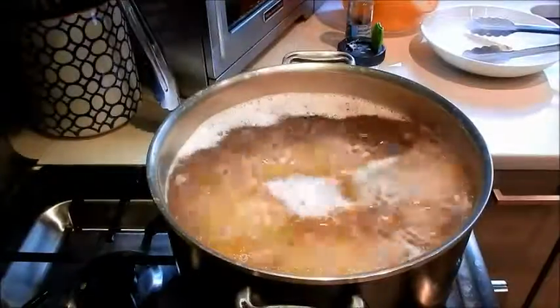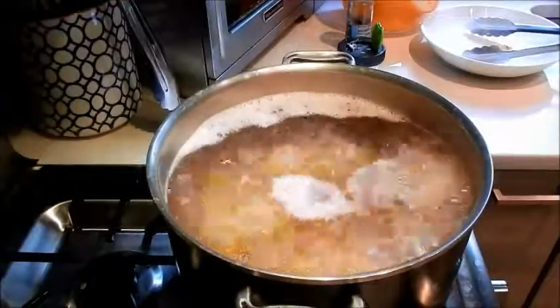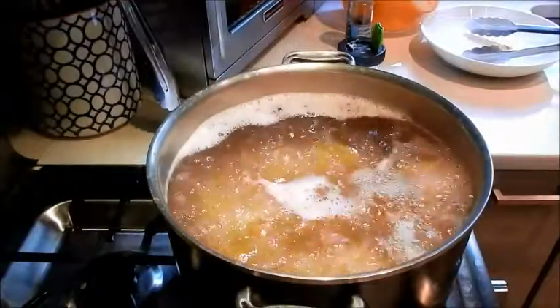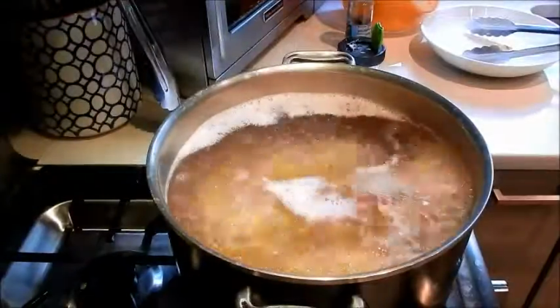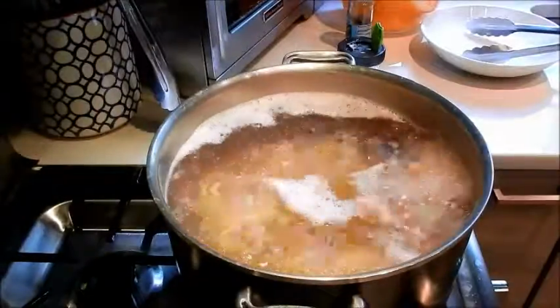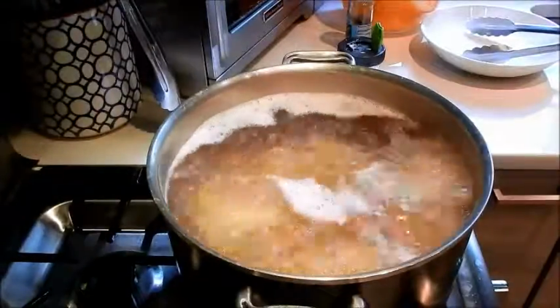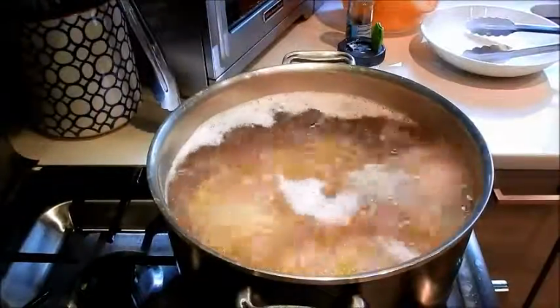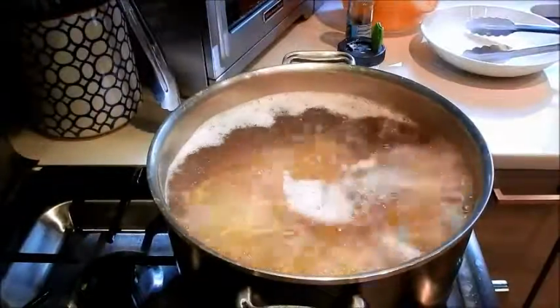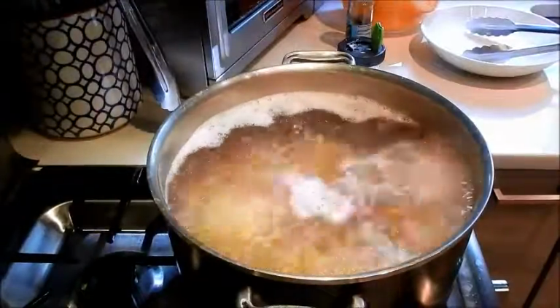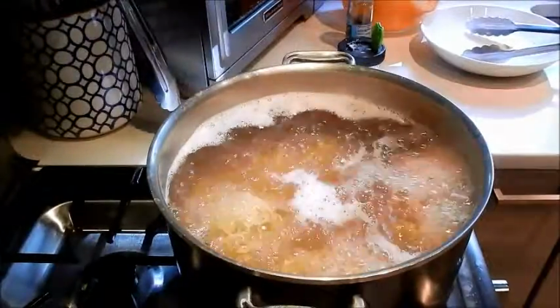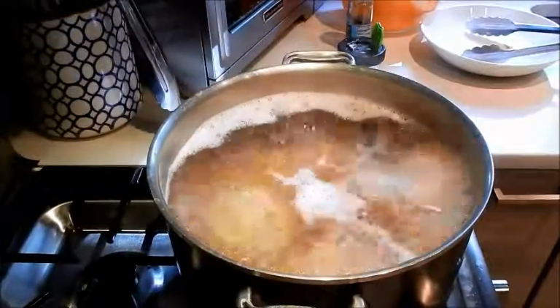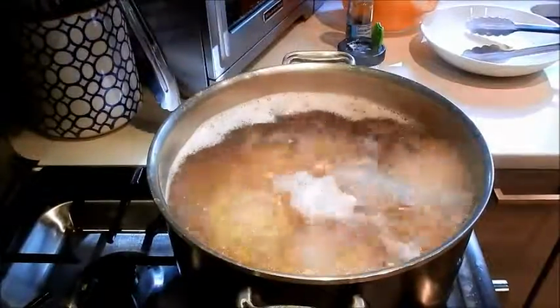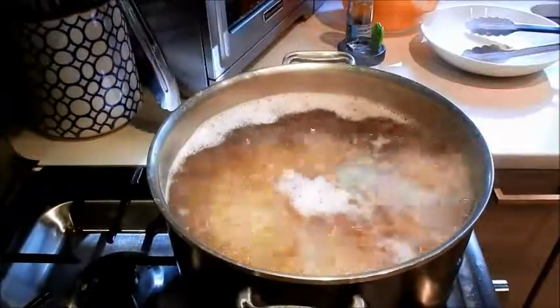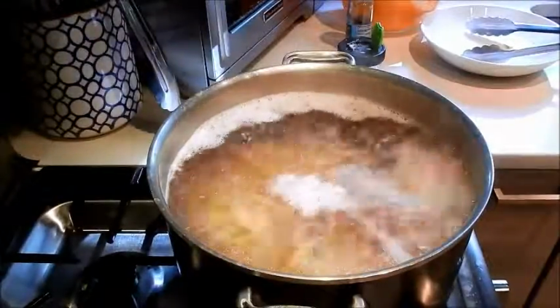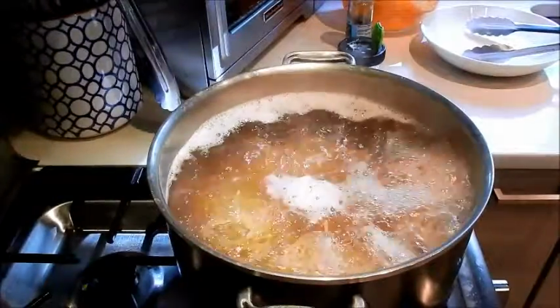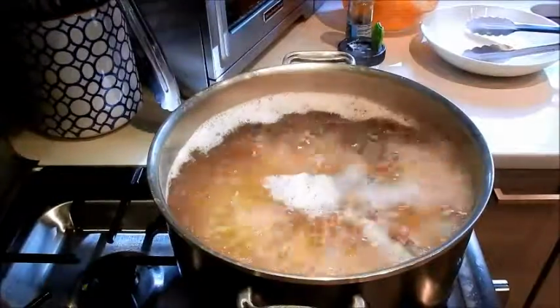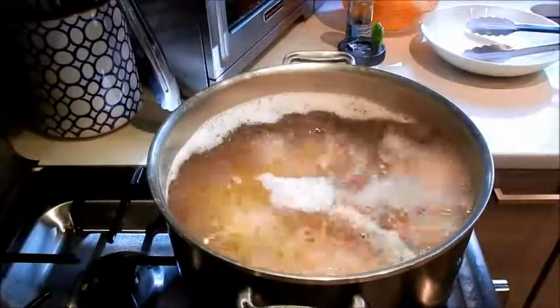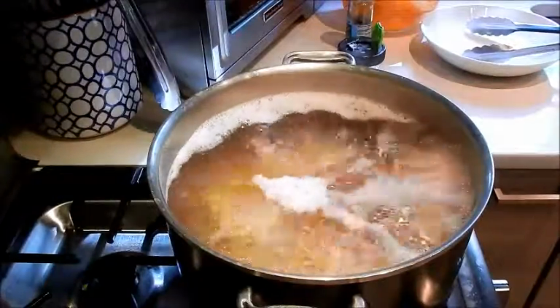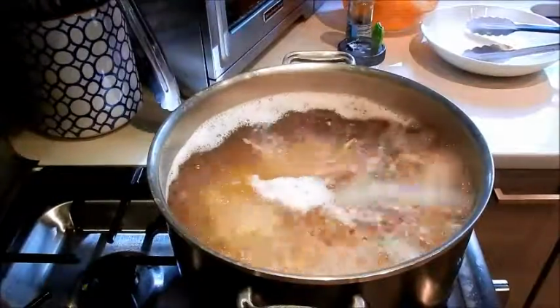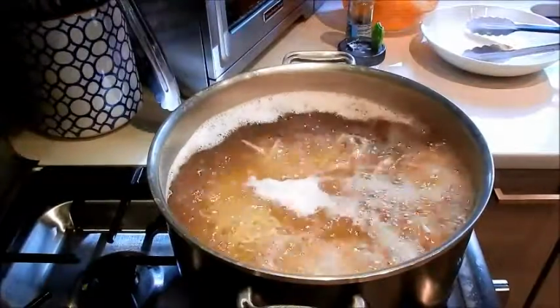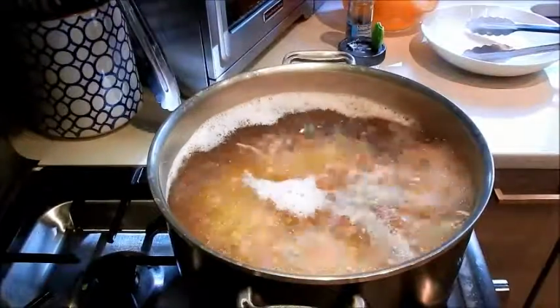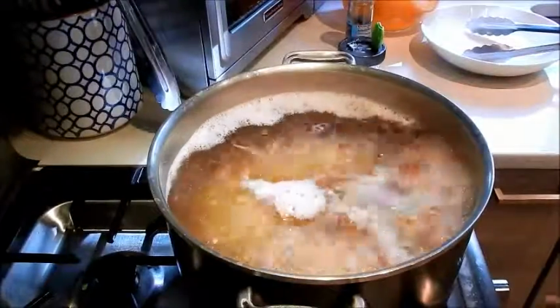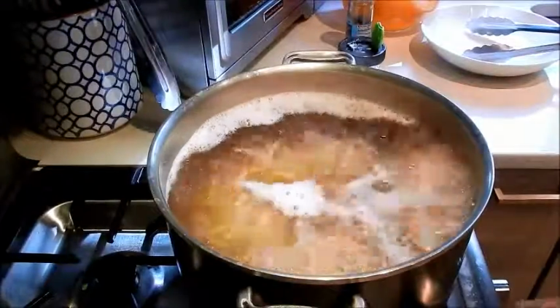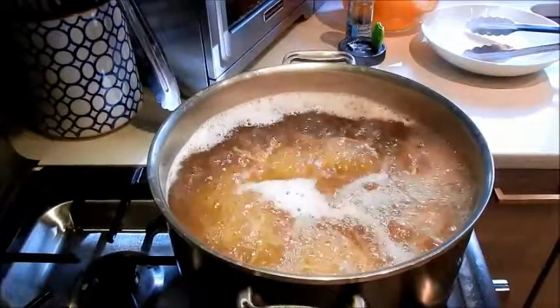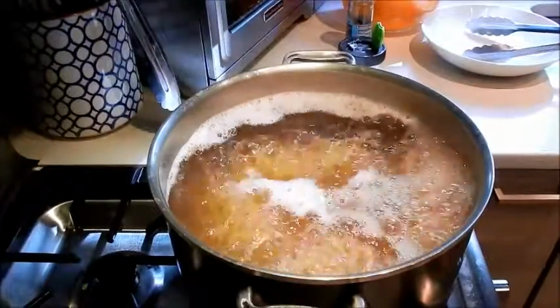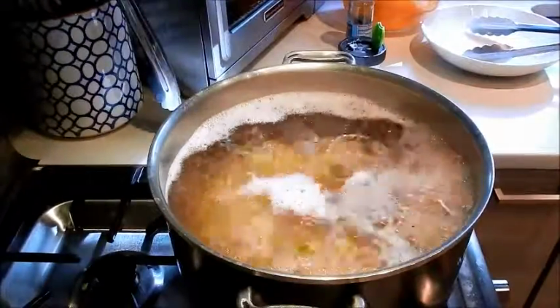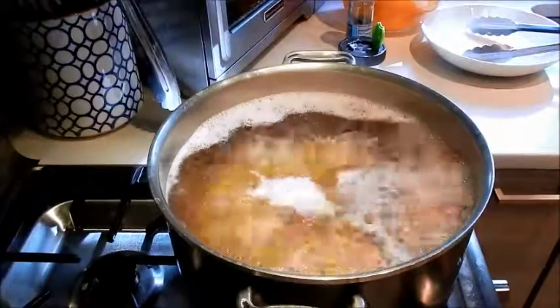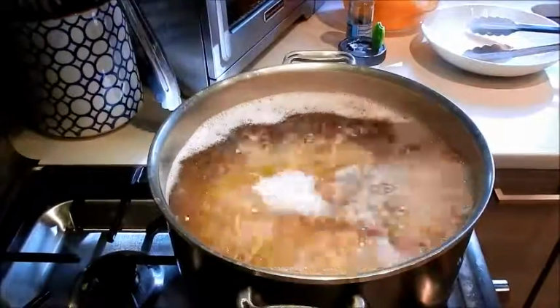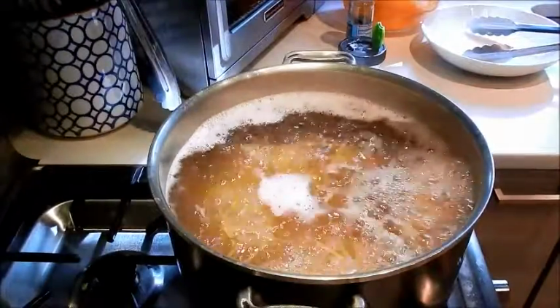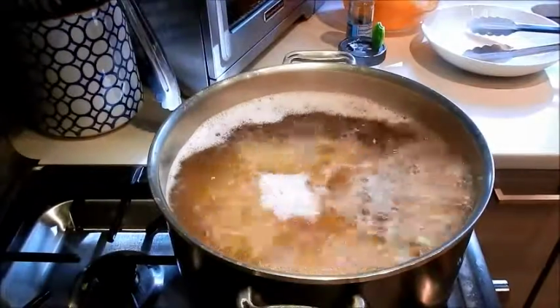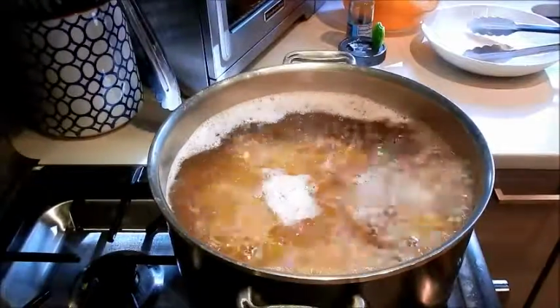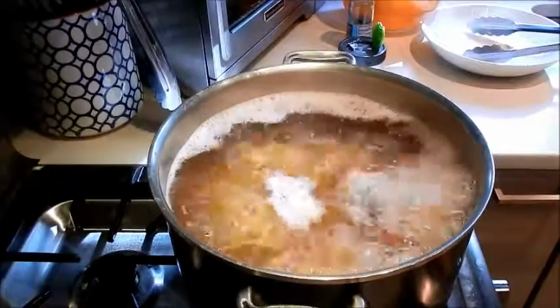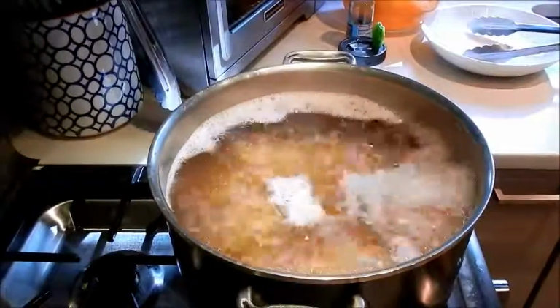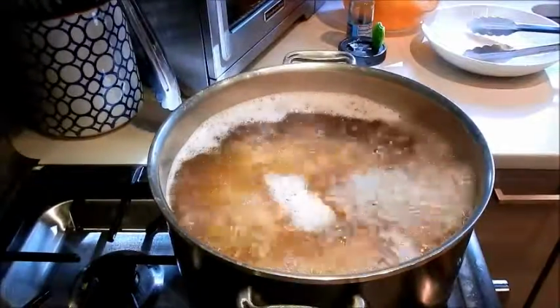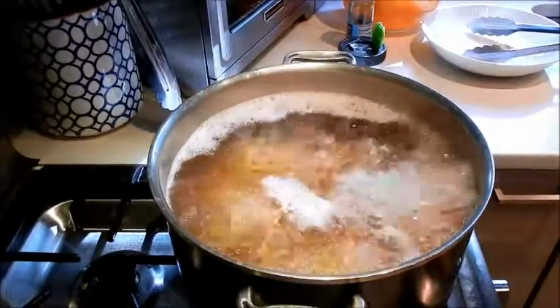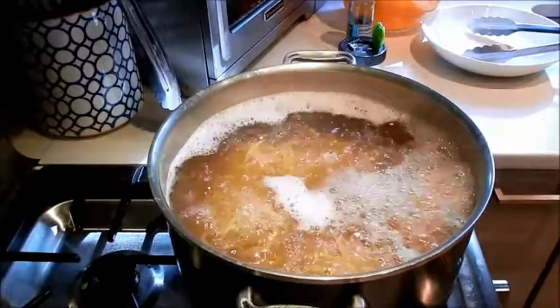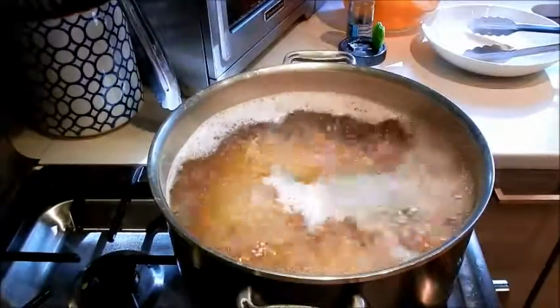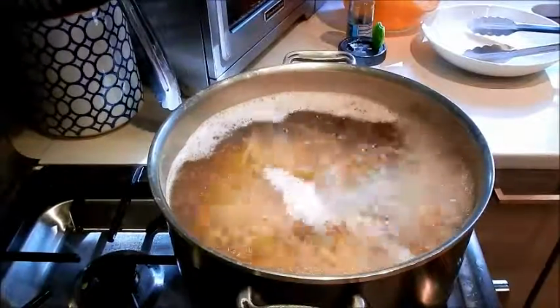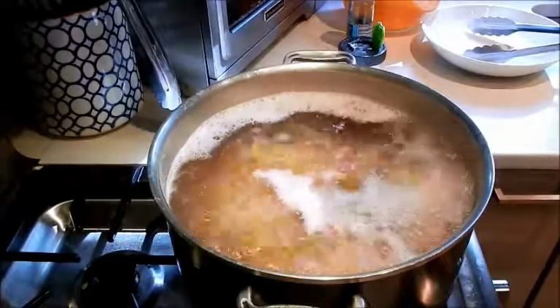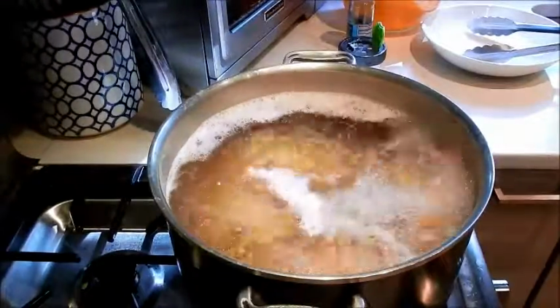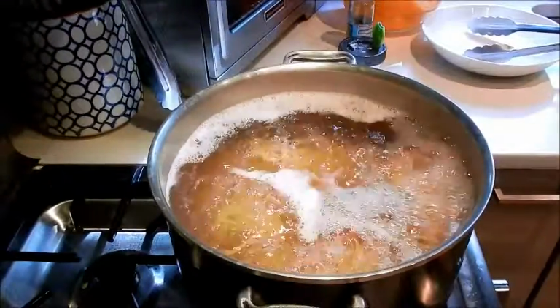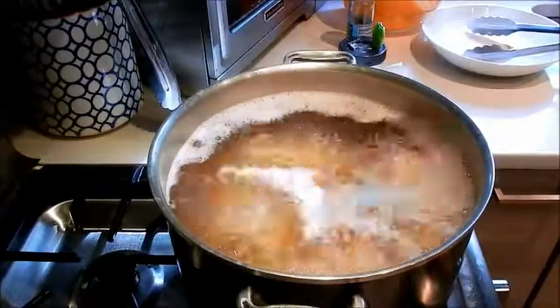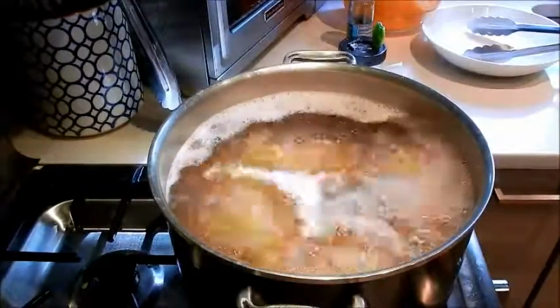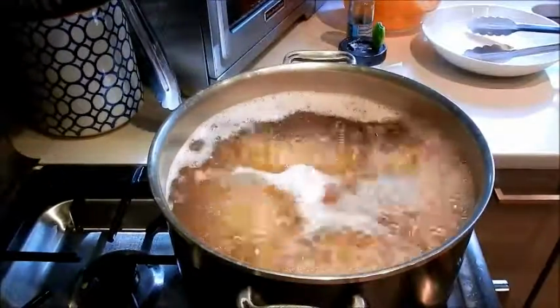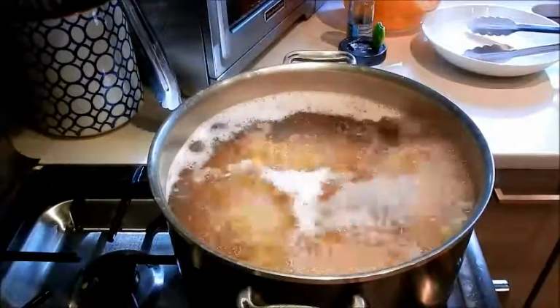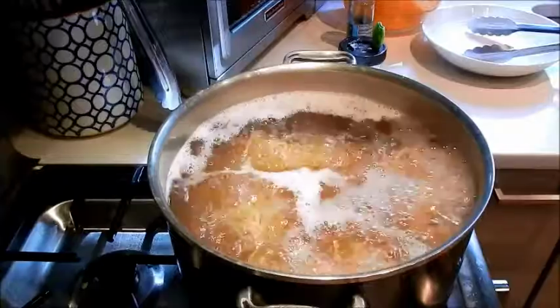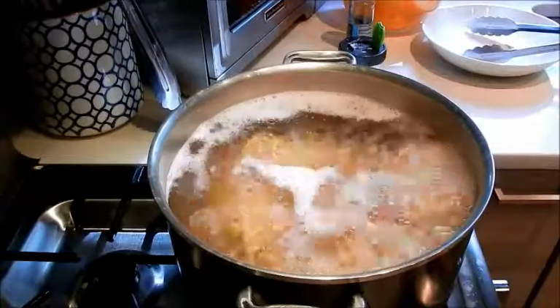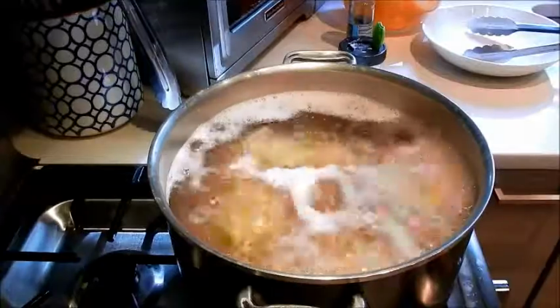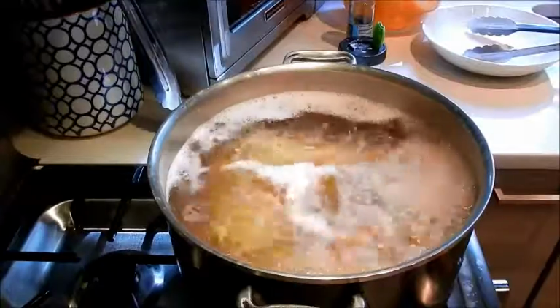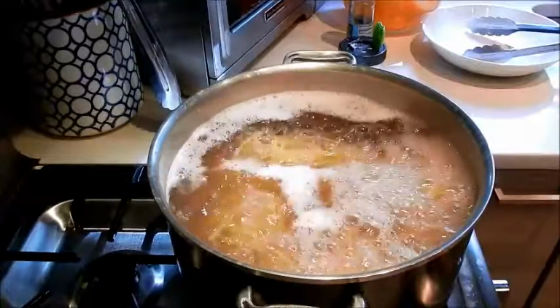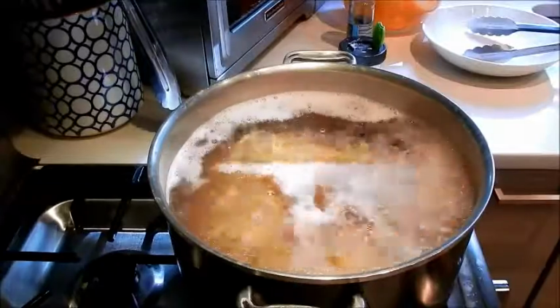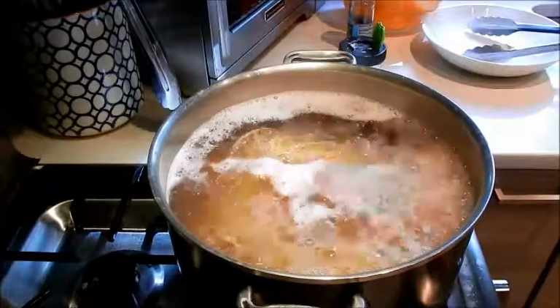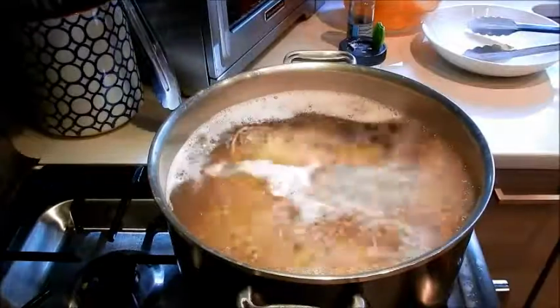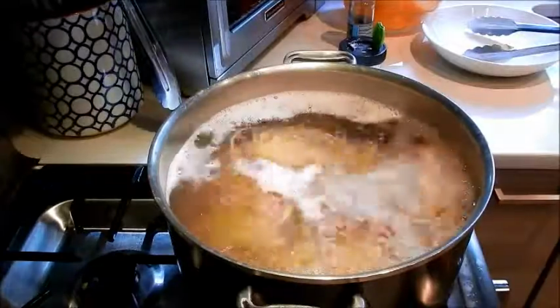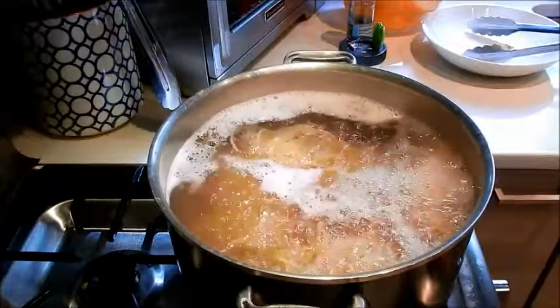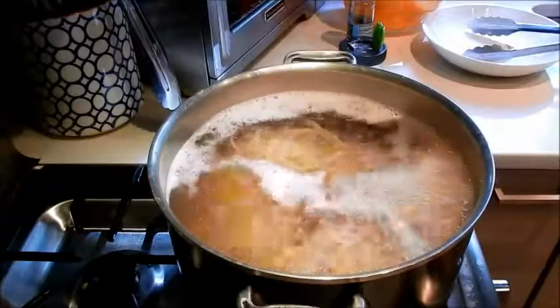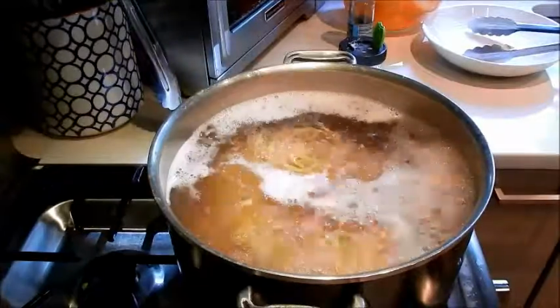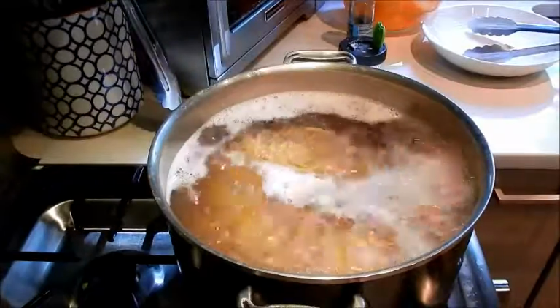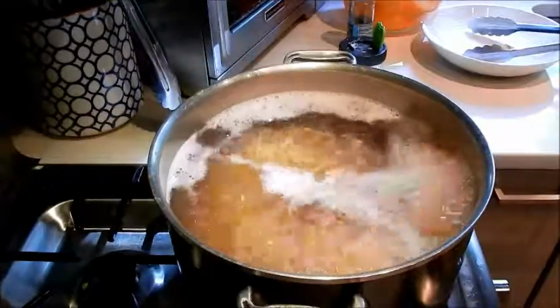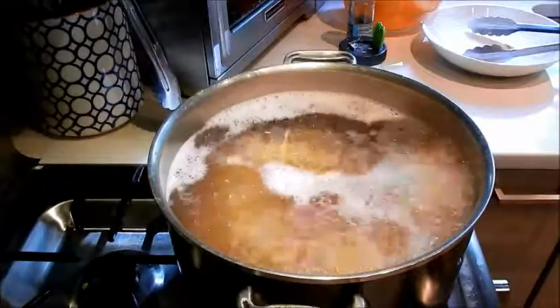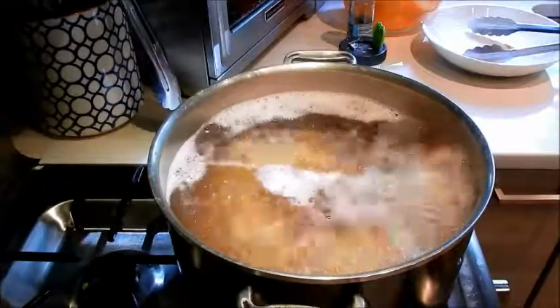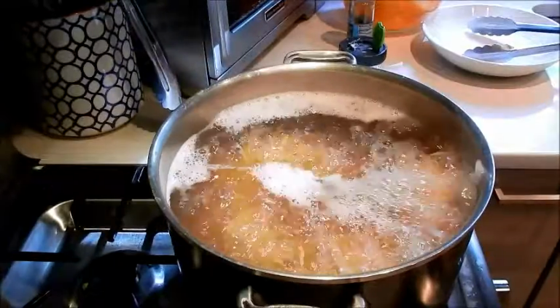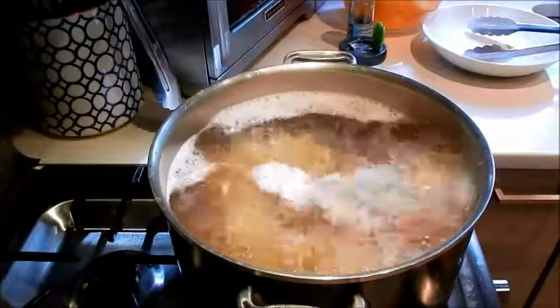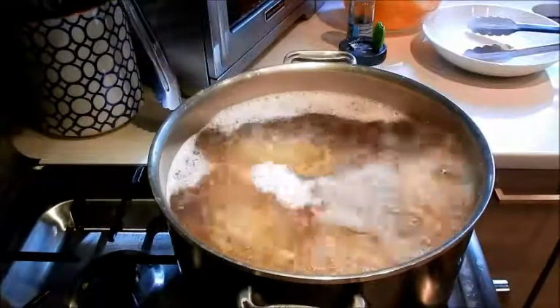Okay, the pasta is done — 10 minutes is up. I'm going to turn the flame off and we can plate this.